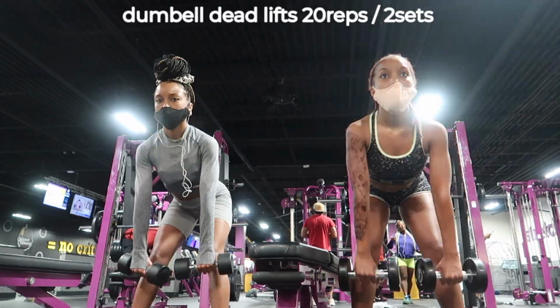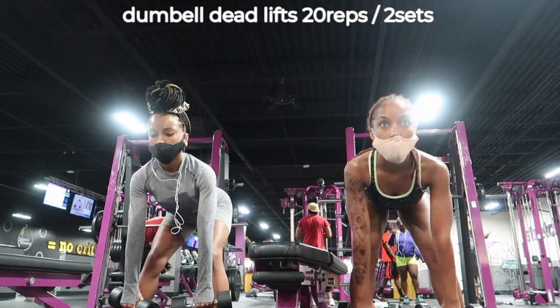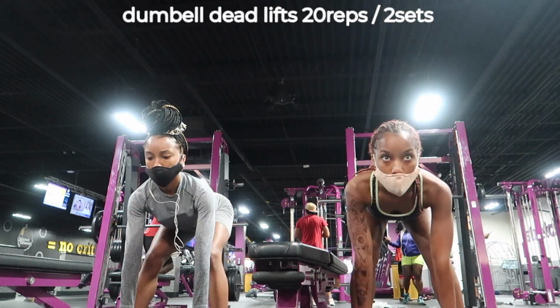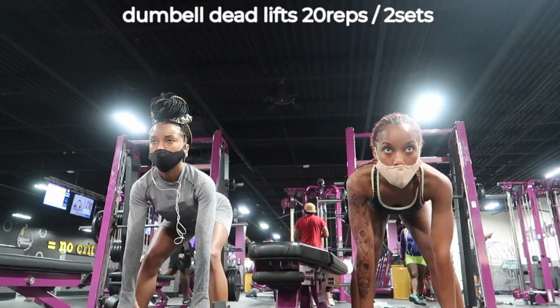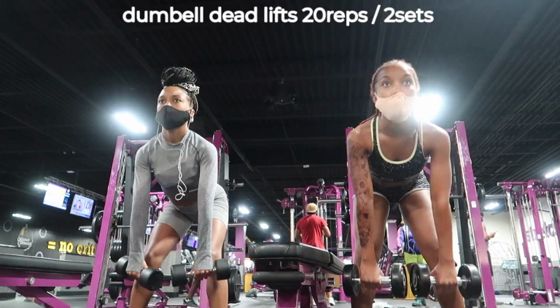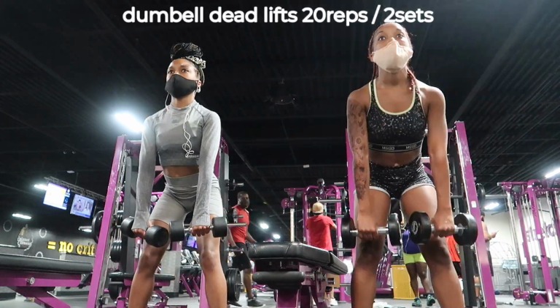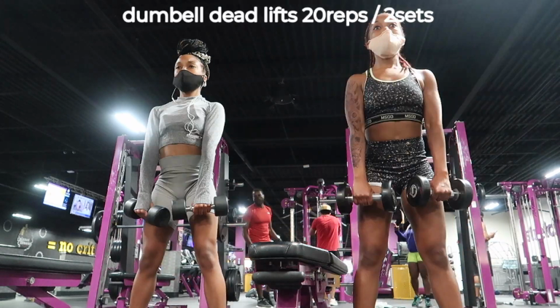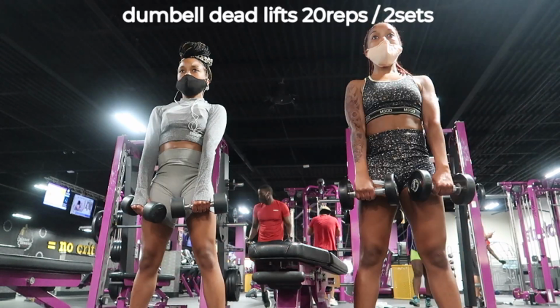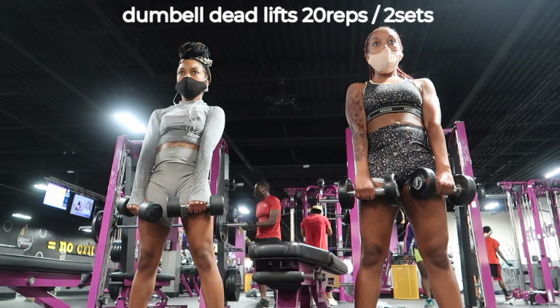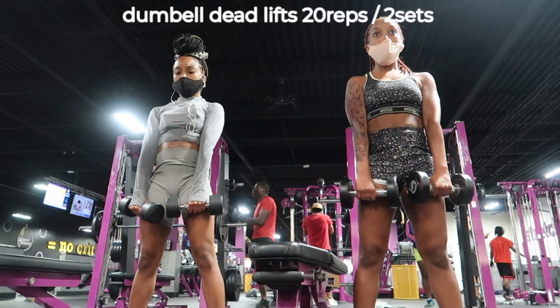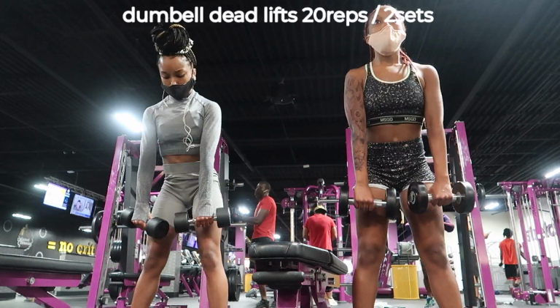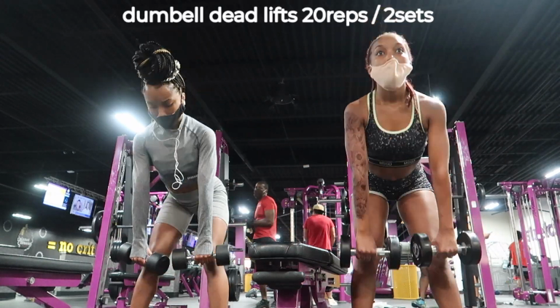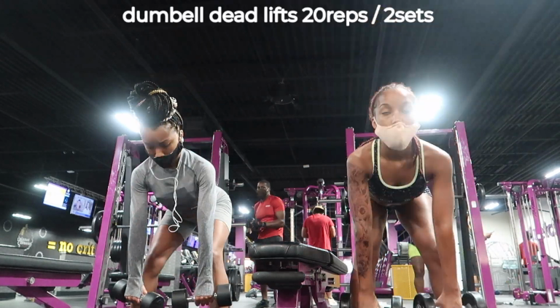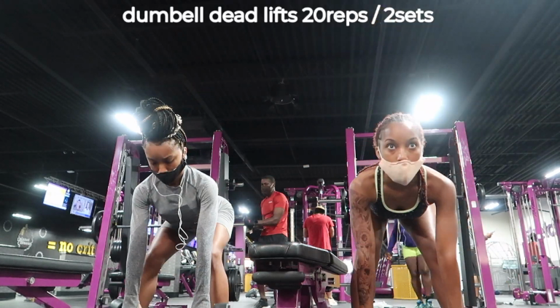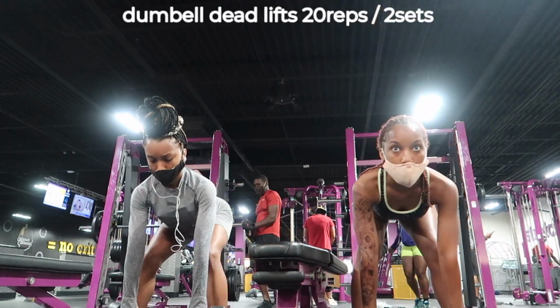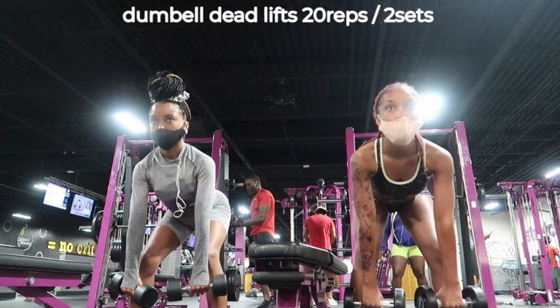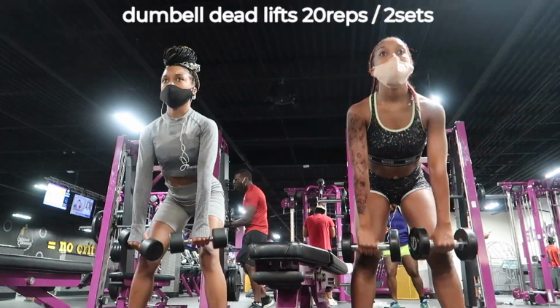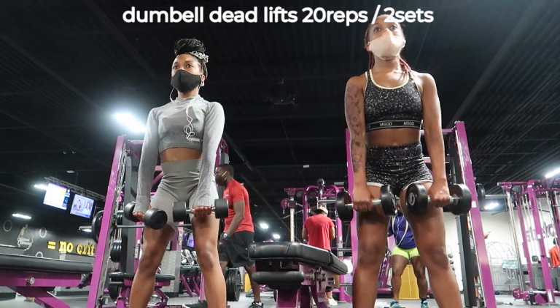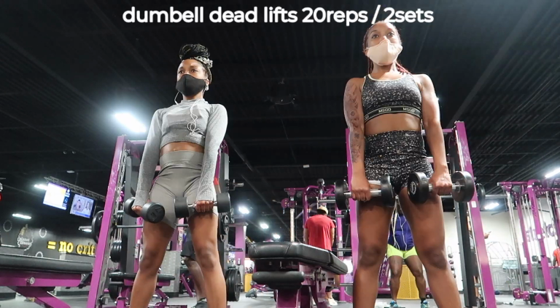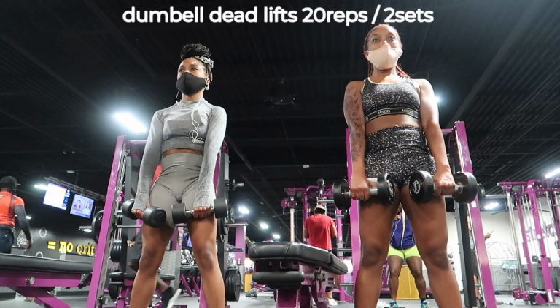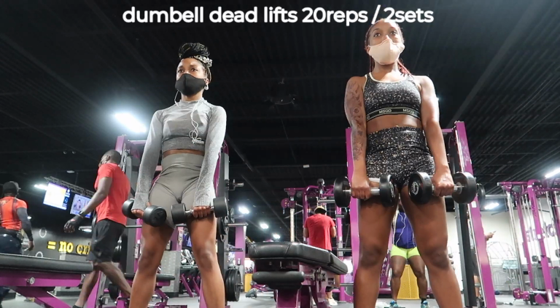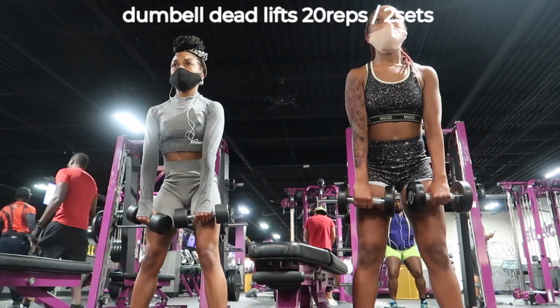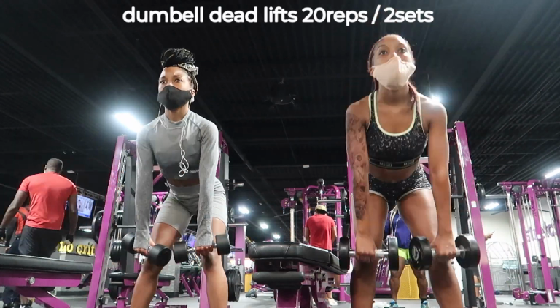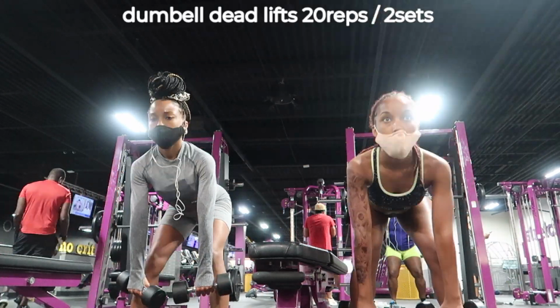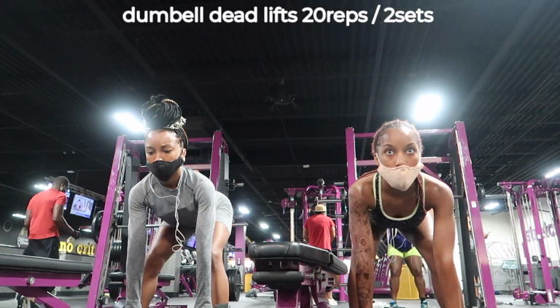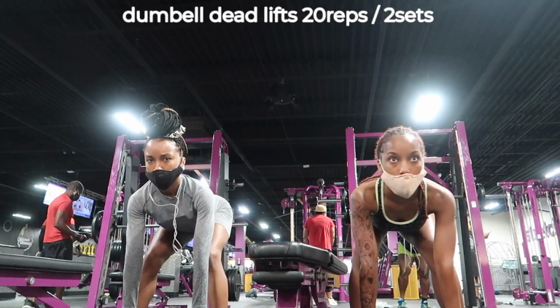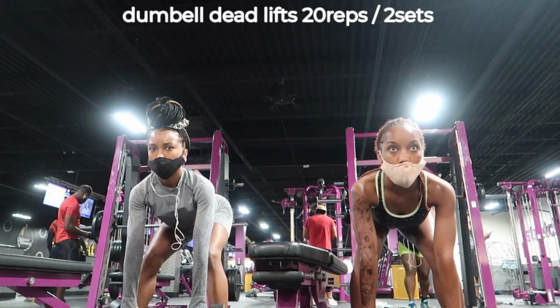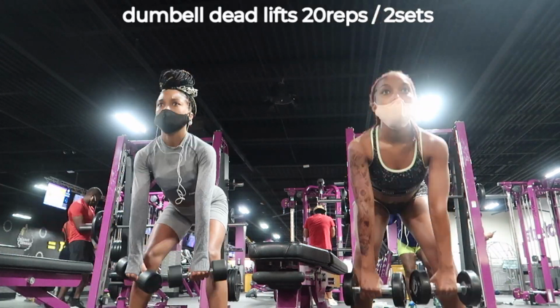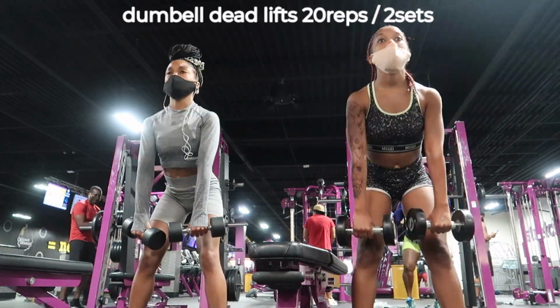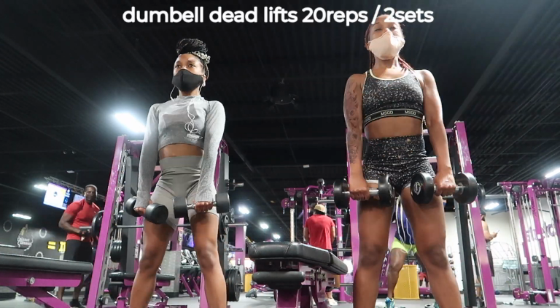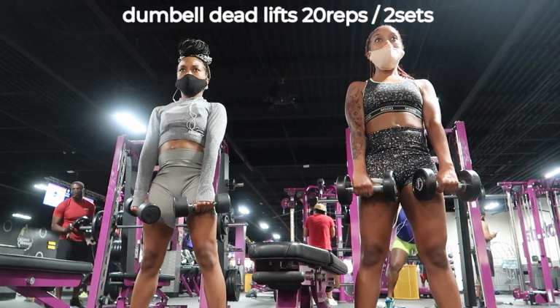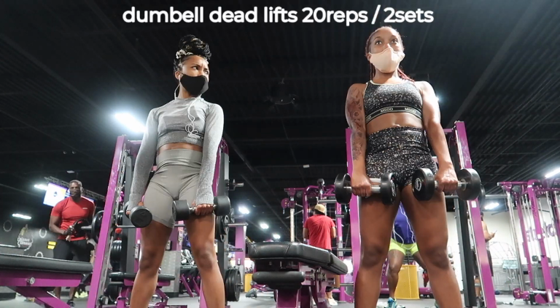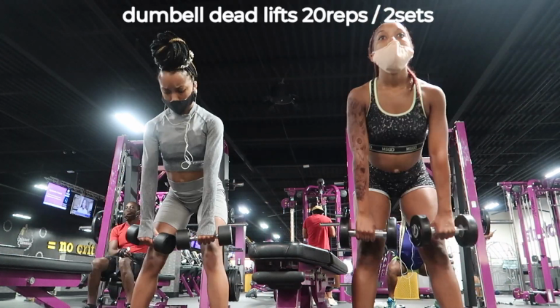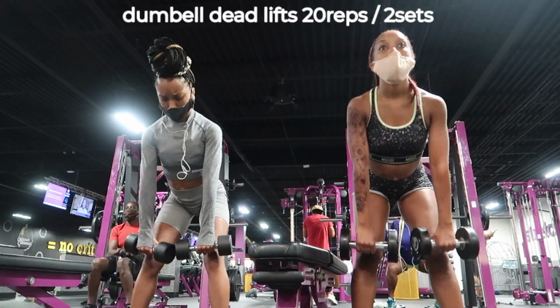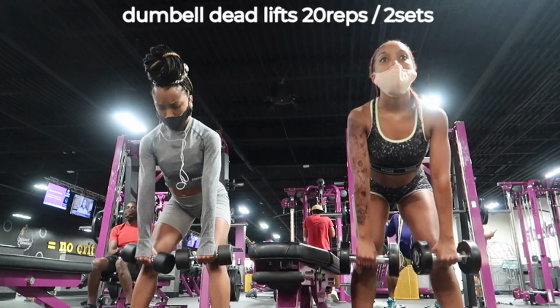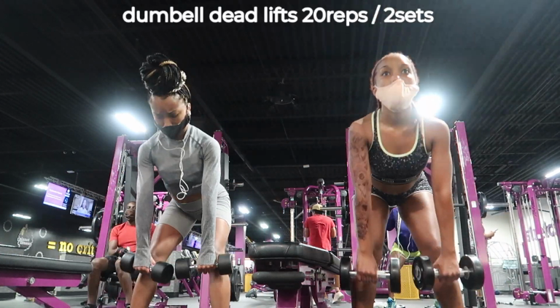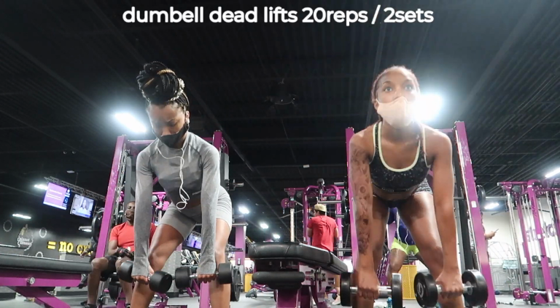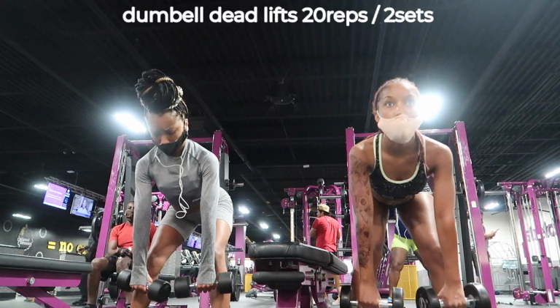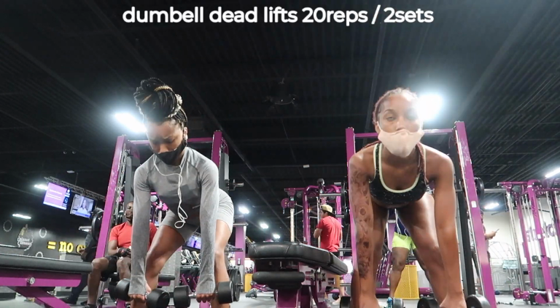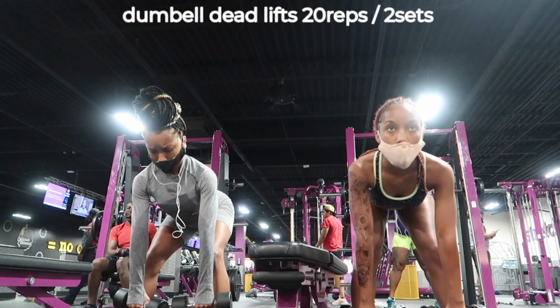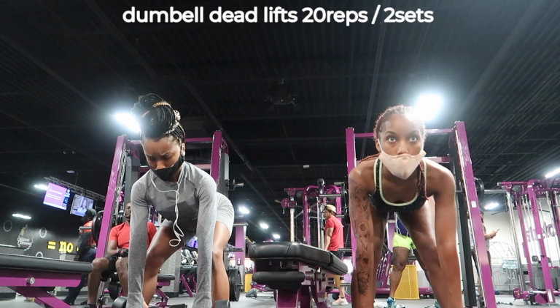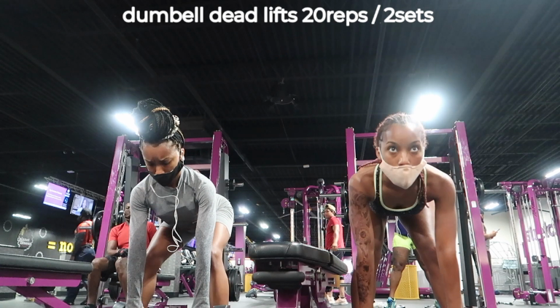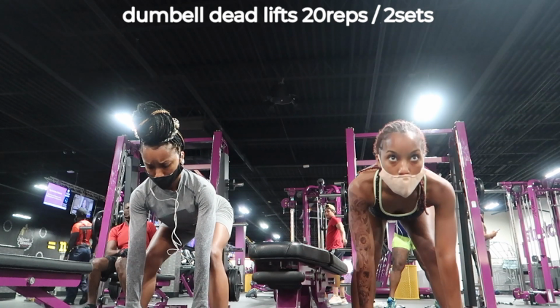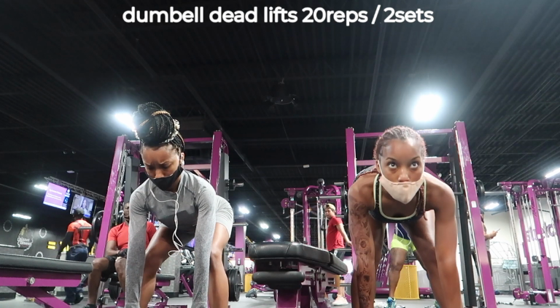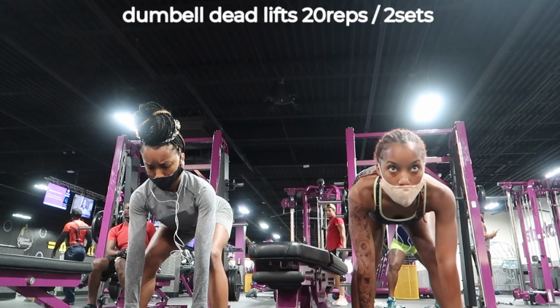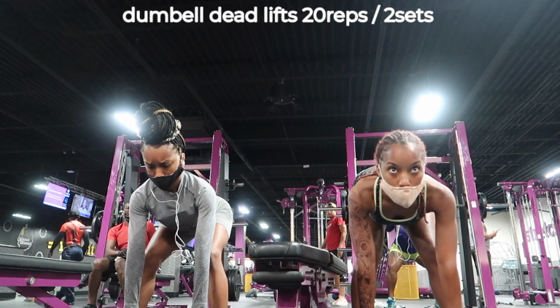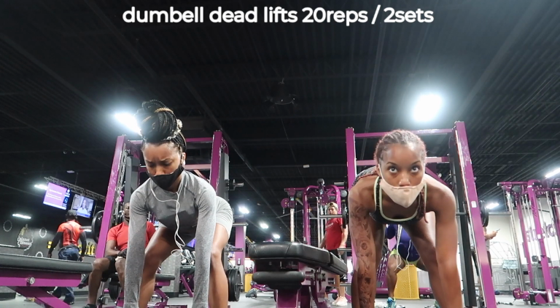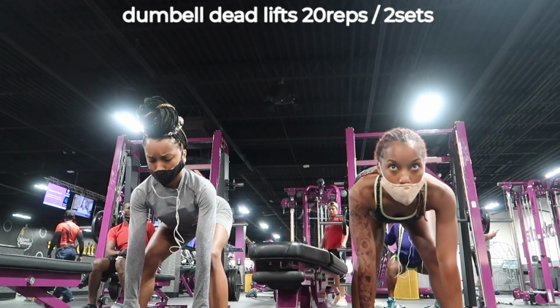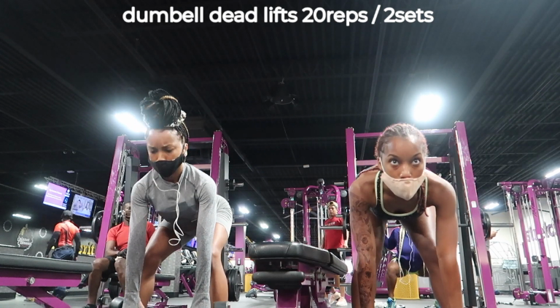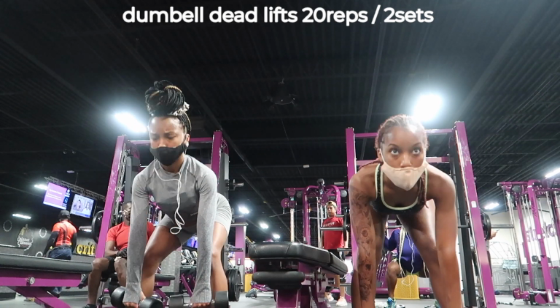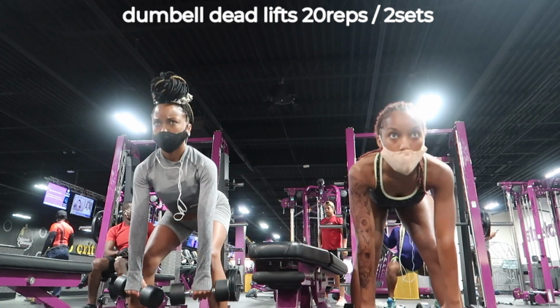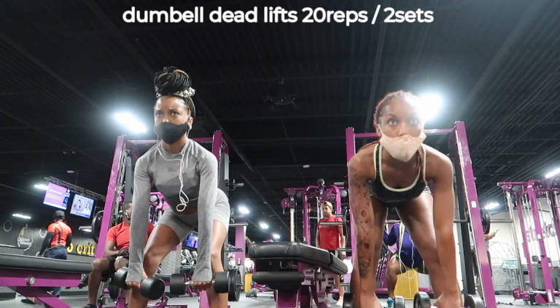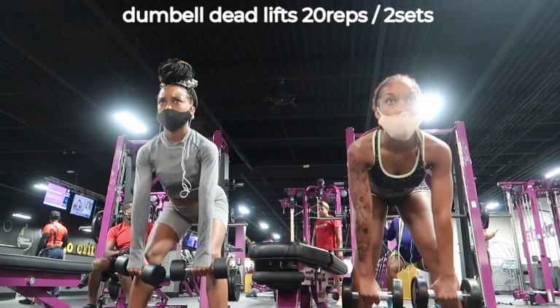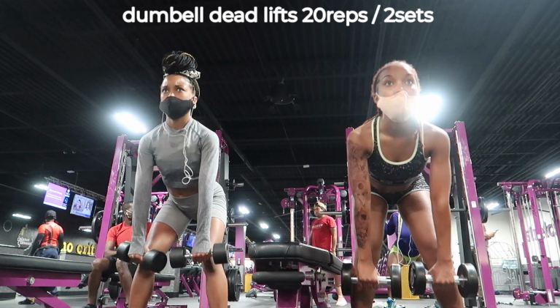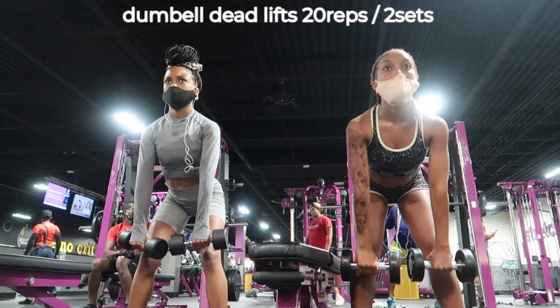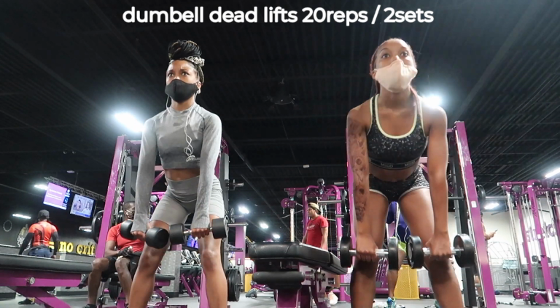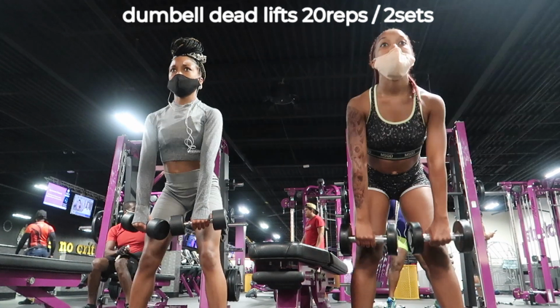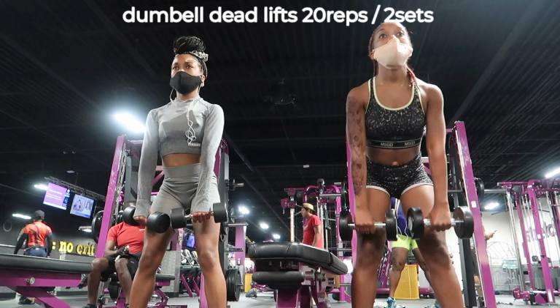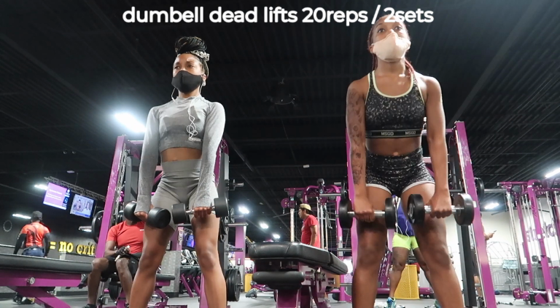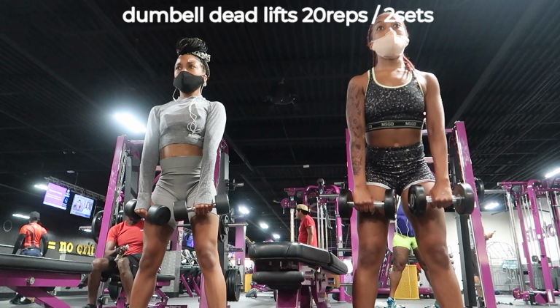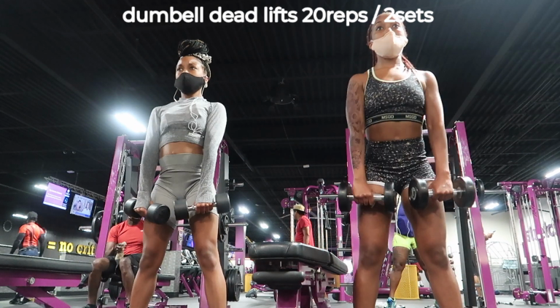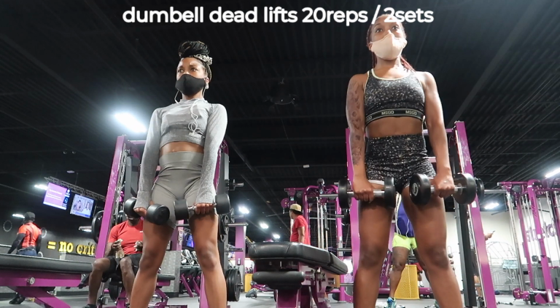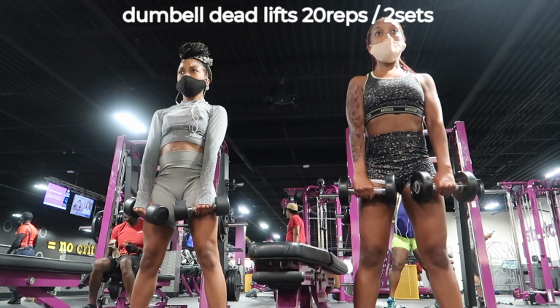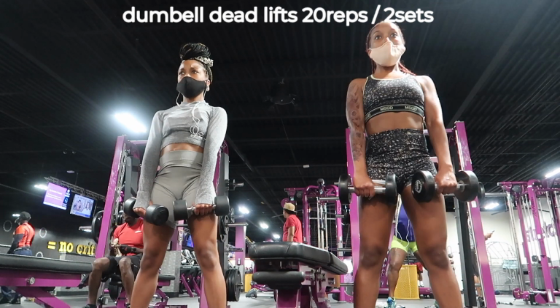Next we did dumbbell deadlifts, and these target the glutes and your lower back. When I first started doing these, my back was hurting and Mia told me it's because I had to open my legs a little bit more.